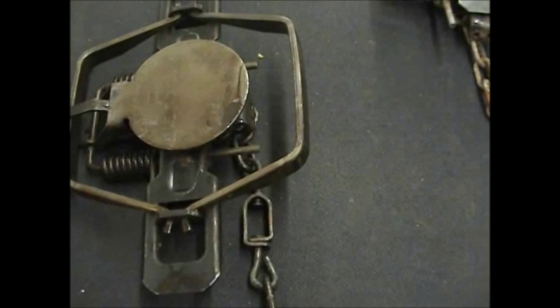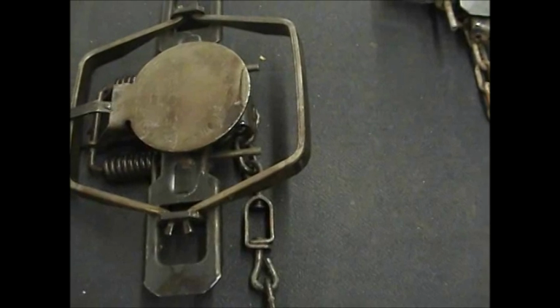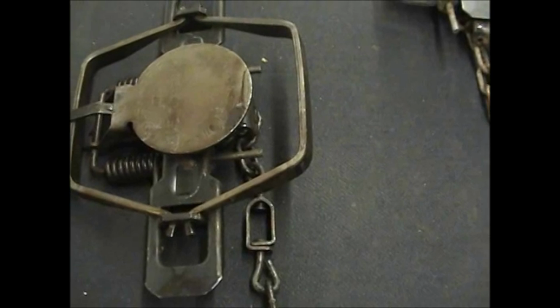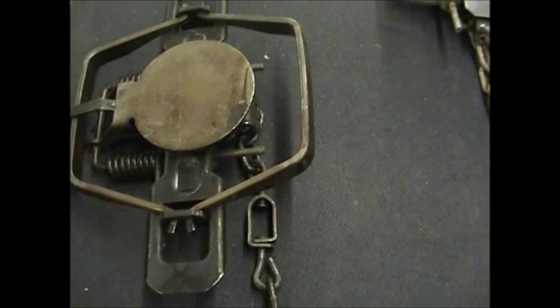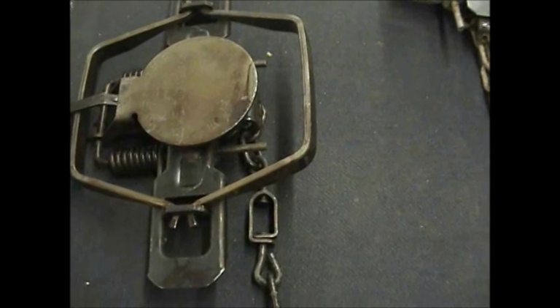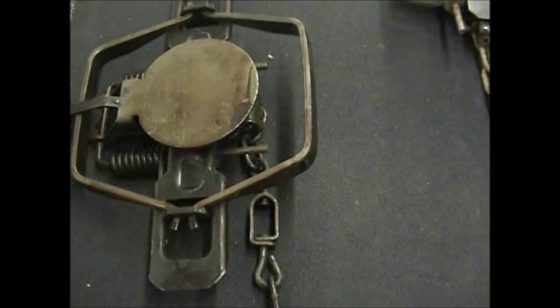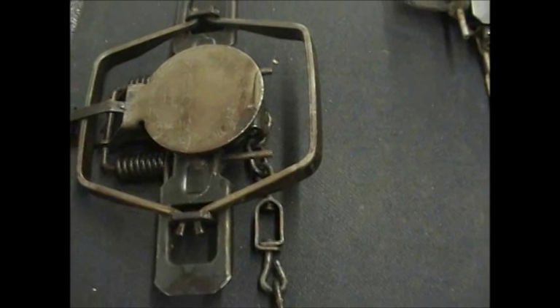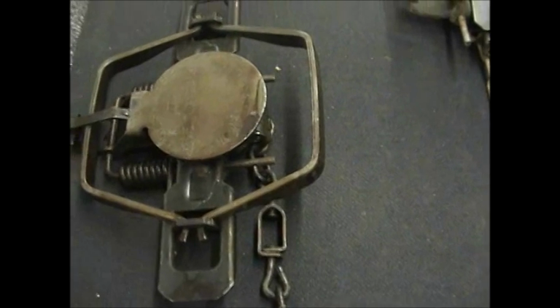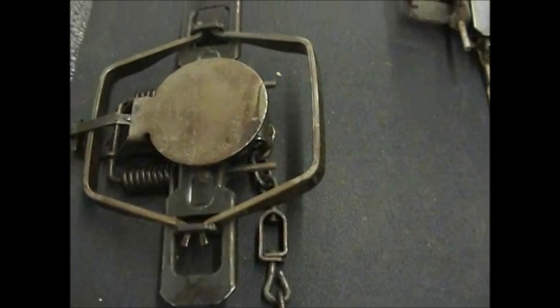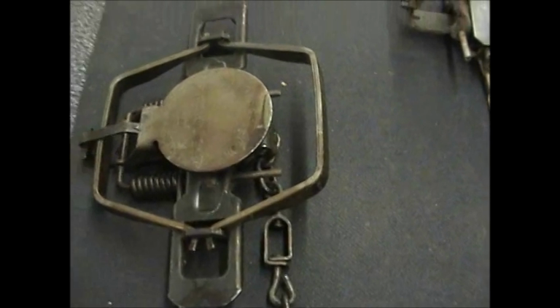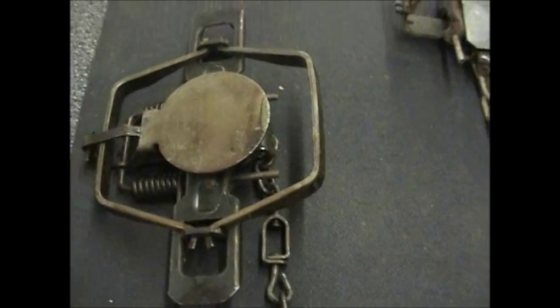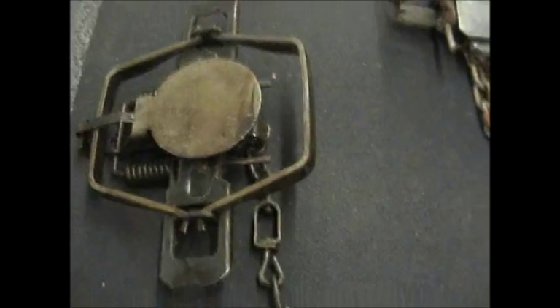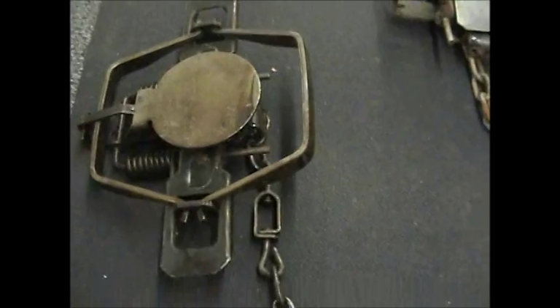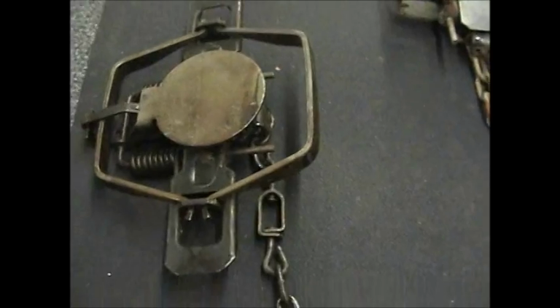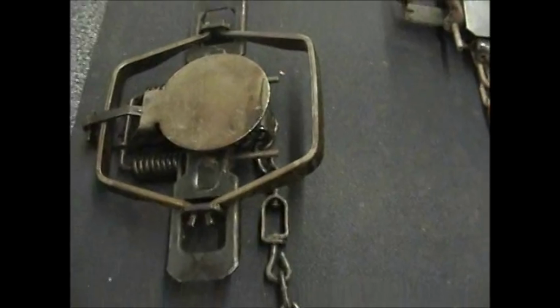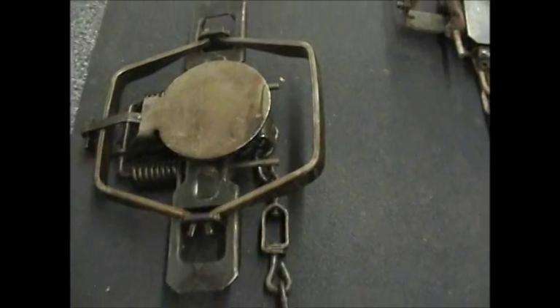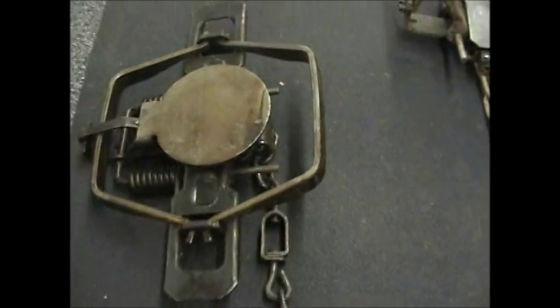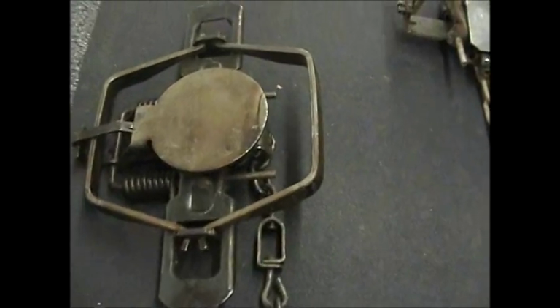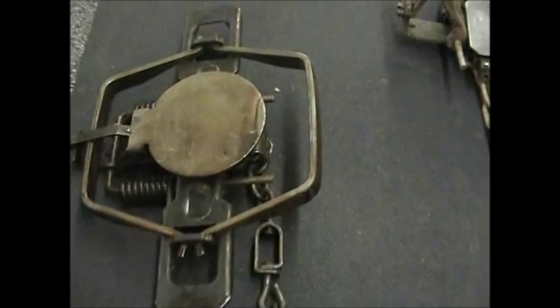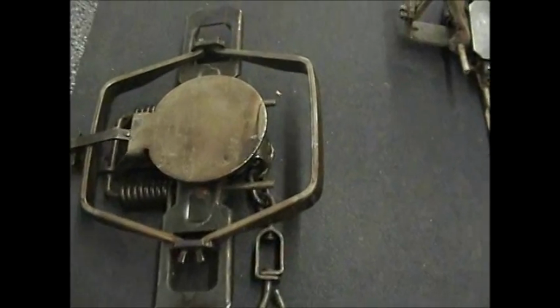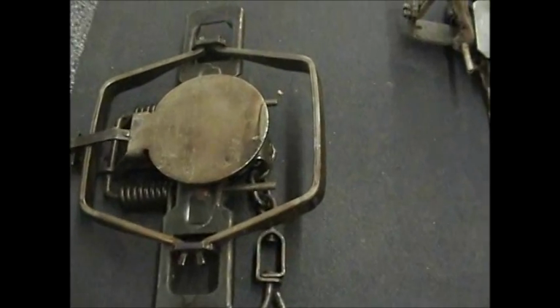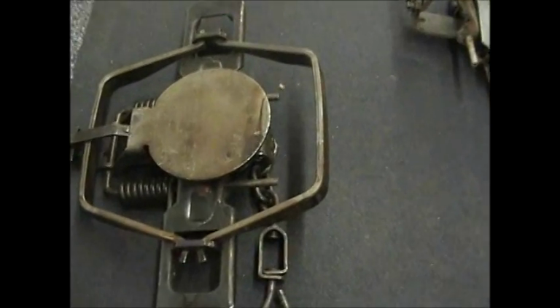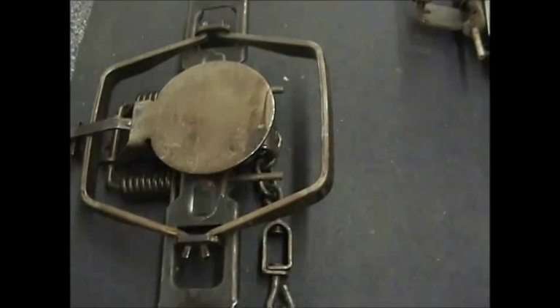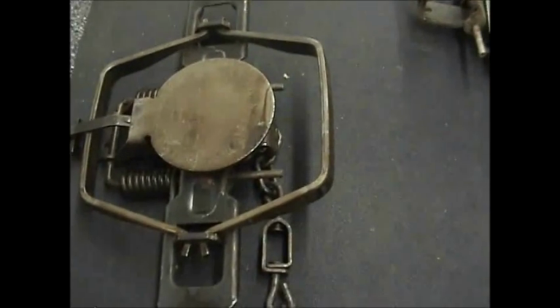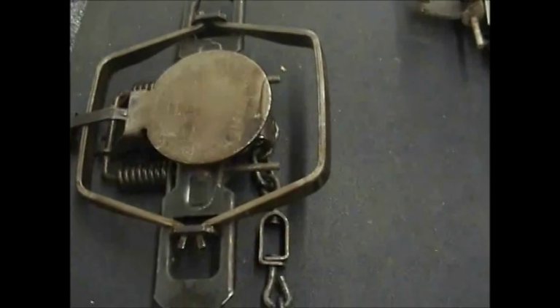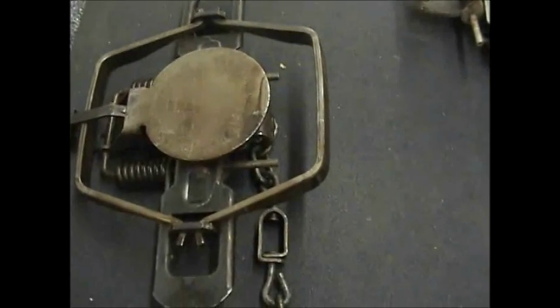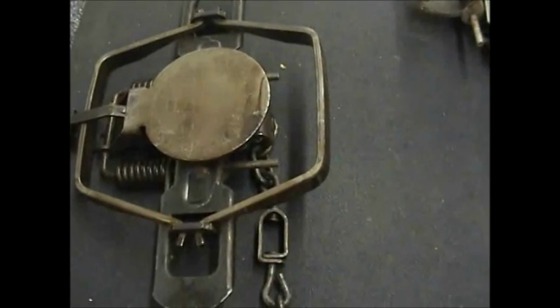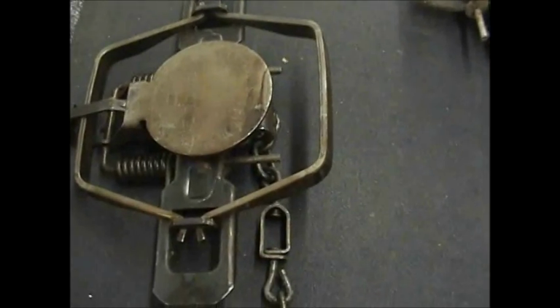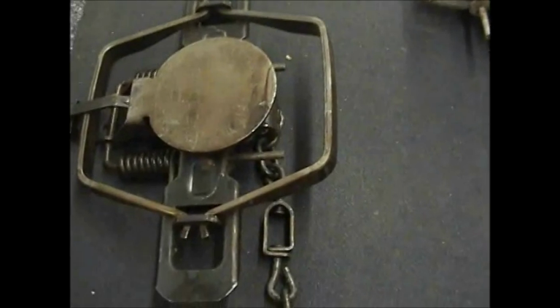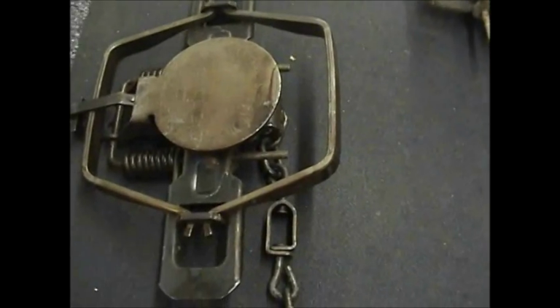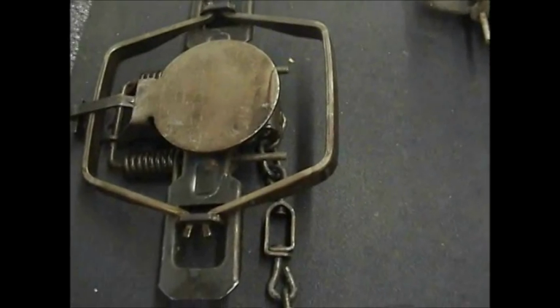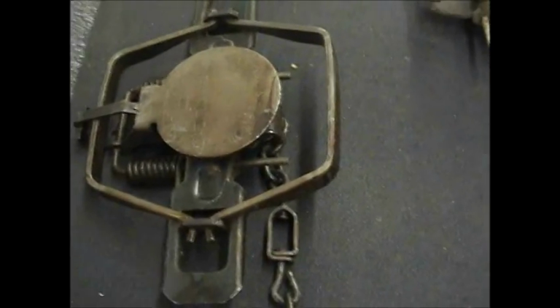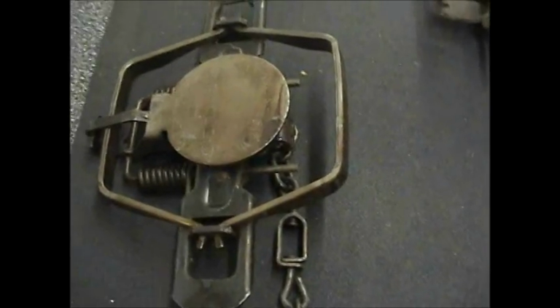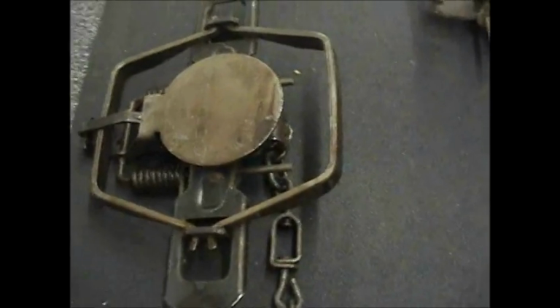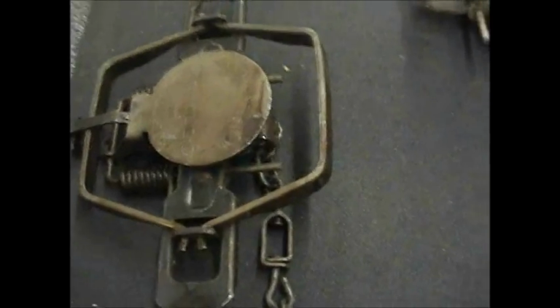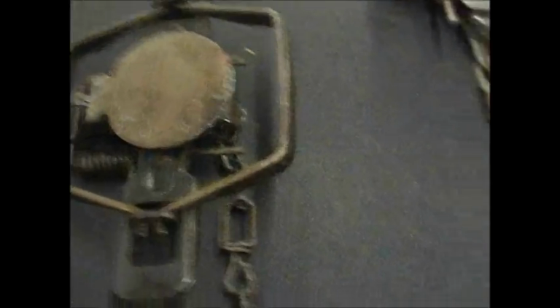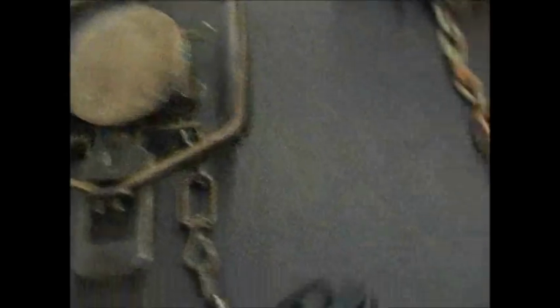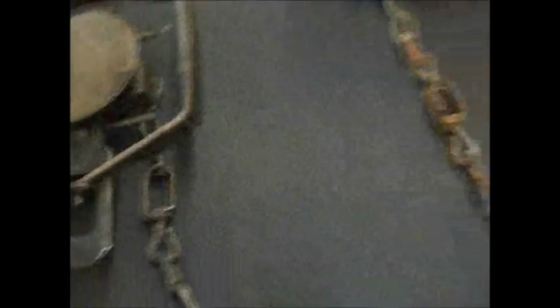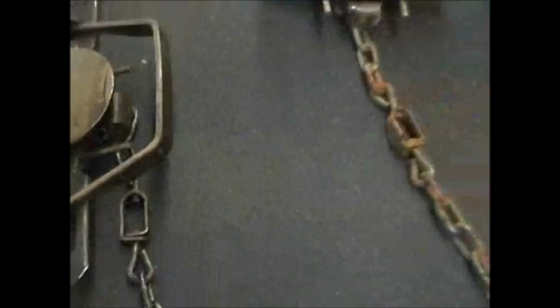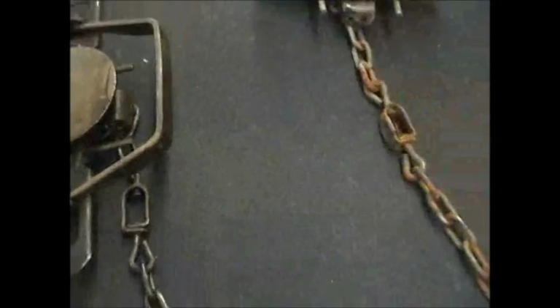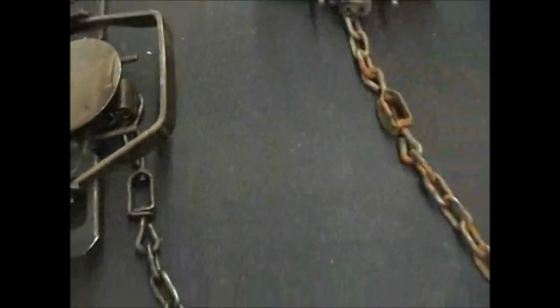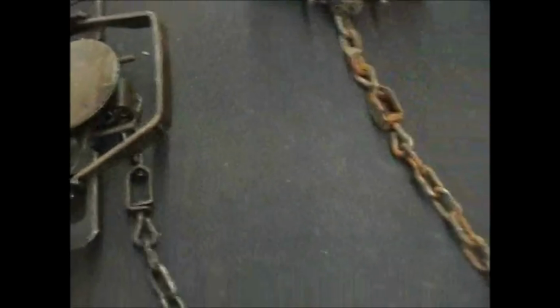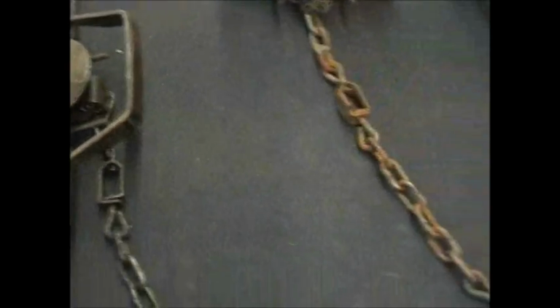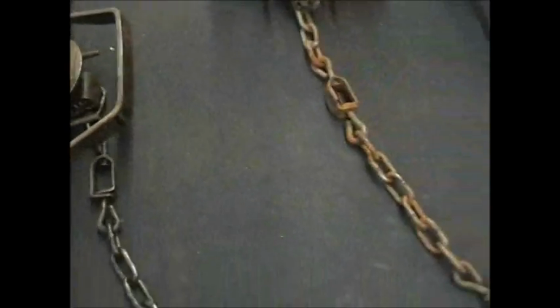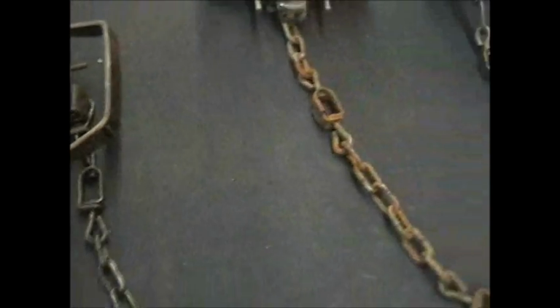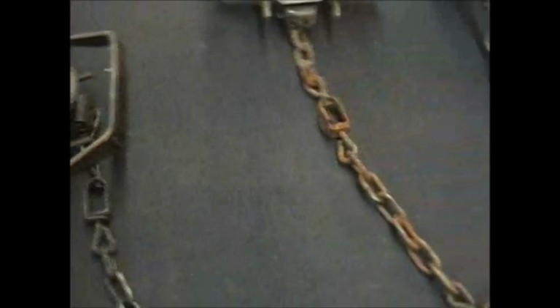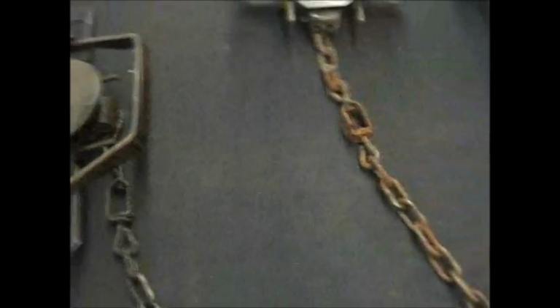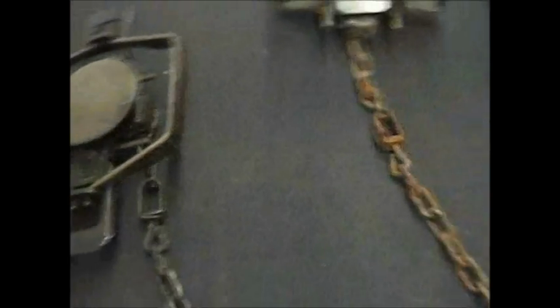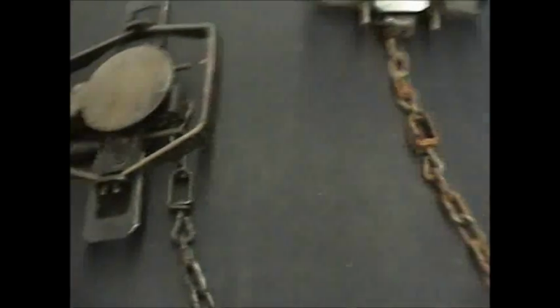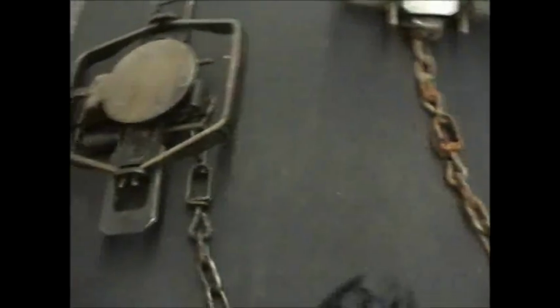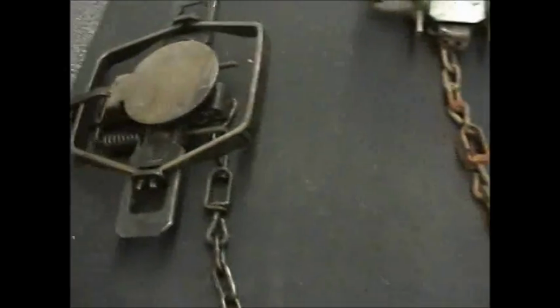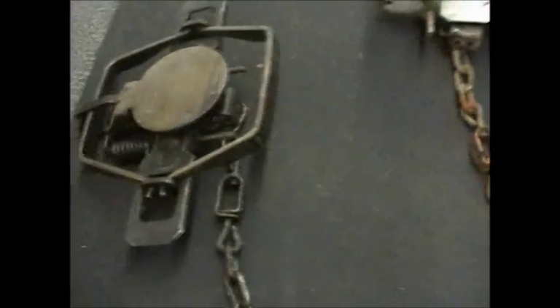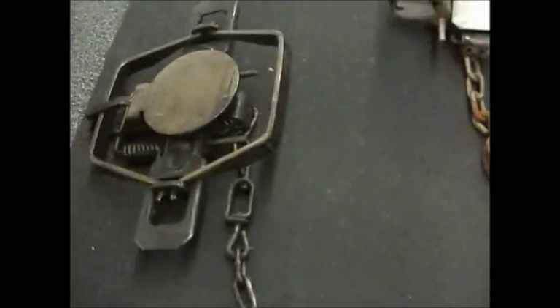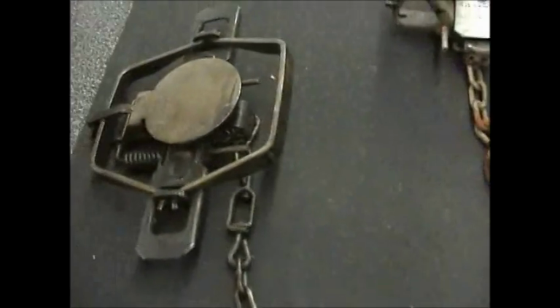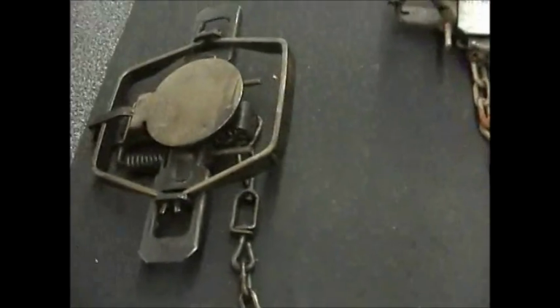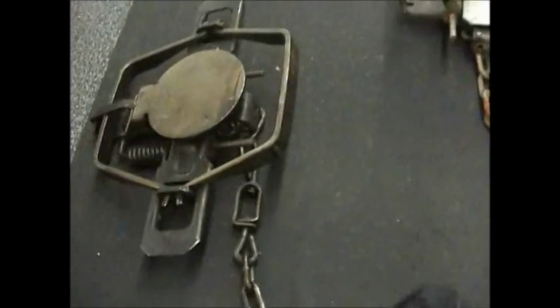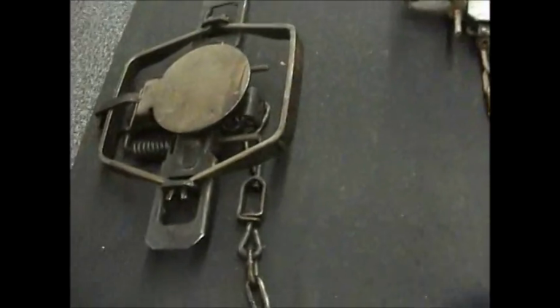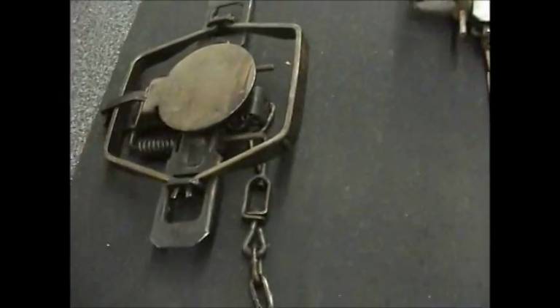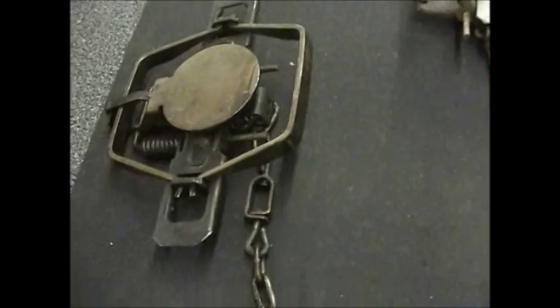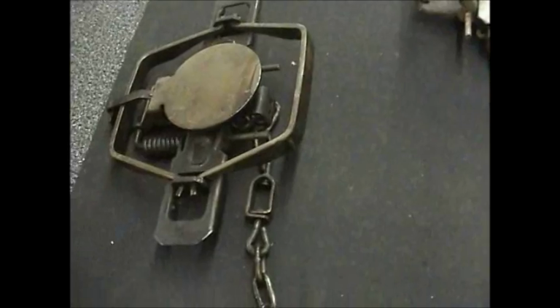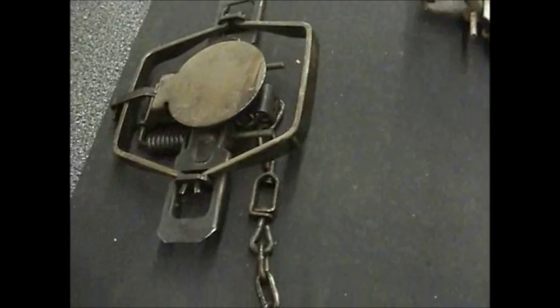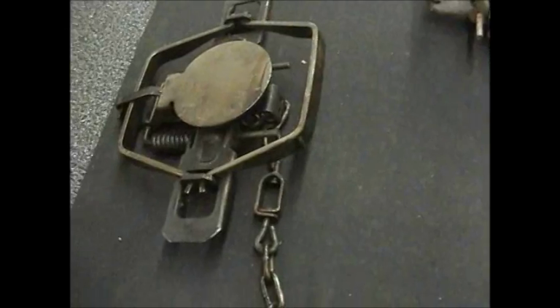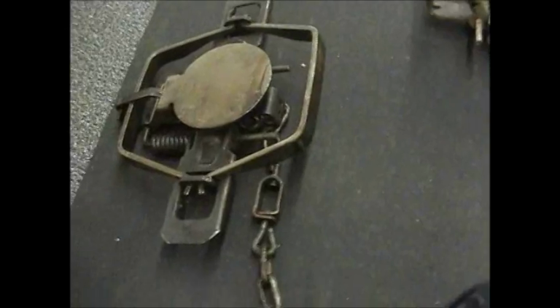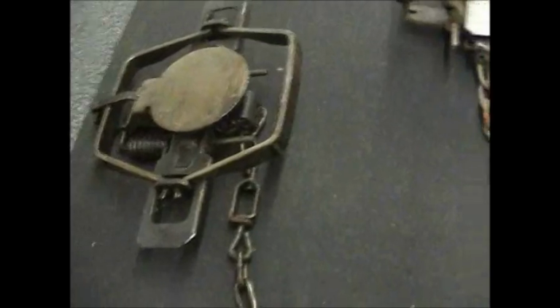Hello guys, Dustin Drews here. I want to do a little video on trap modification.